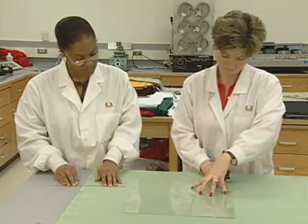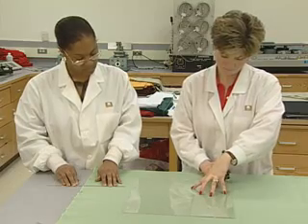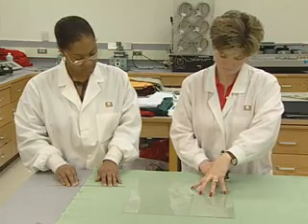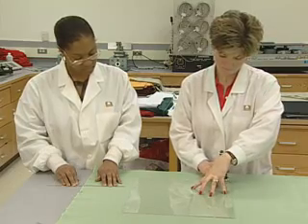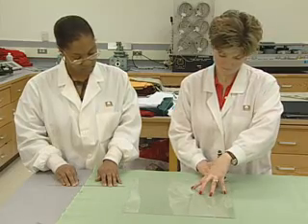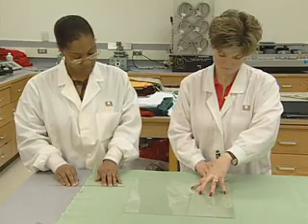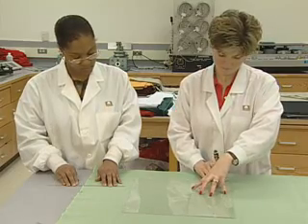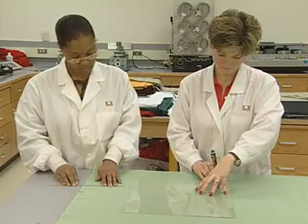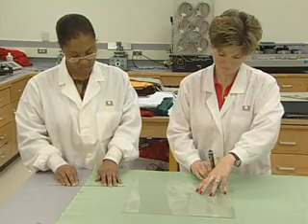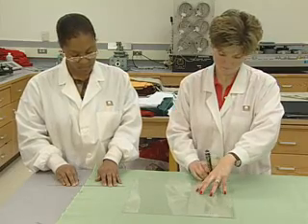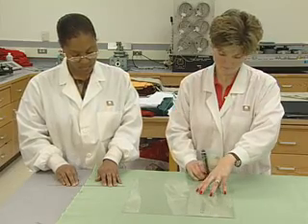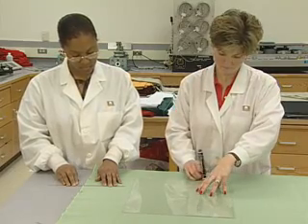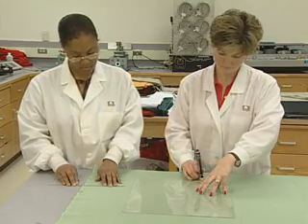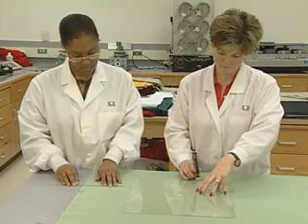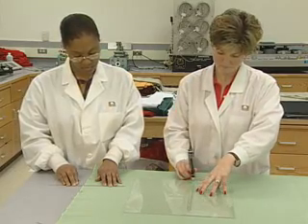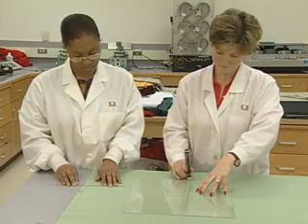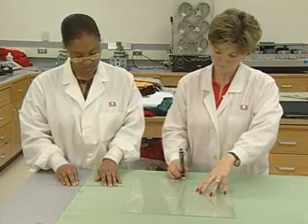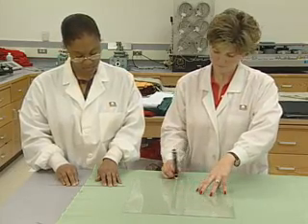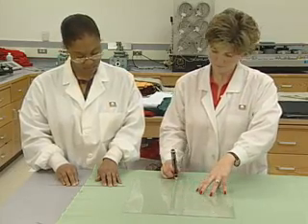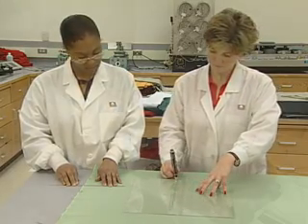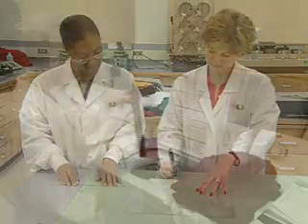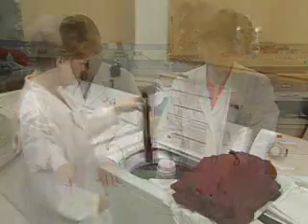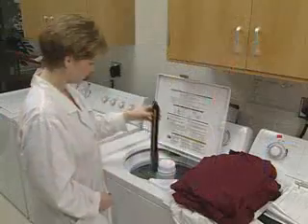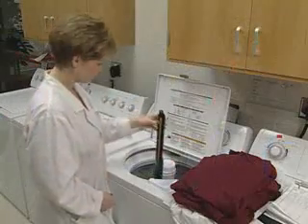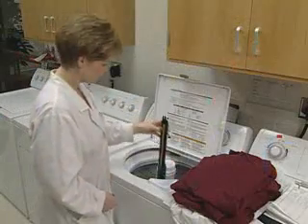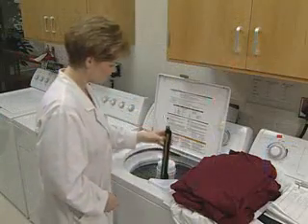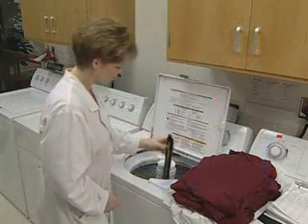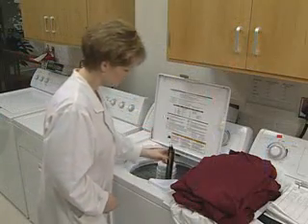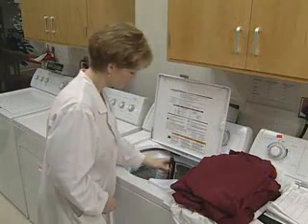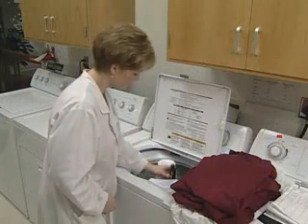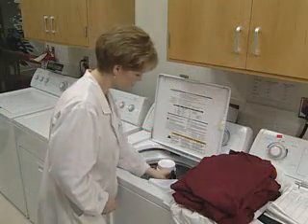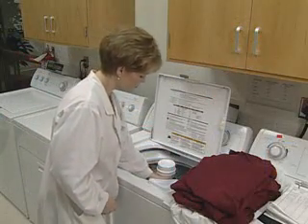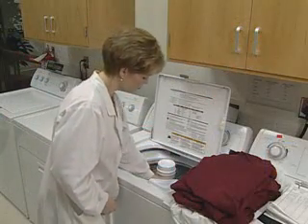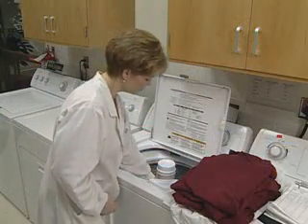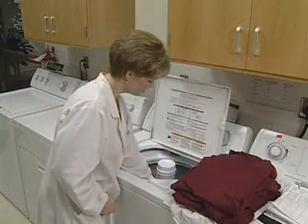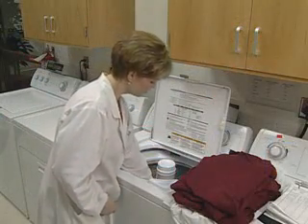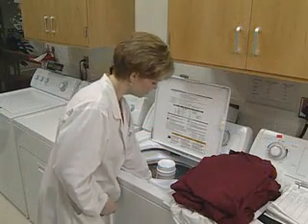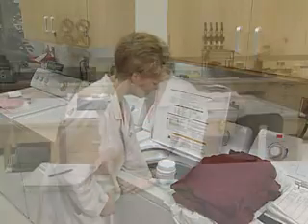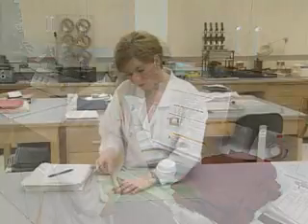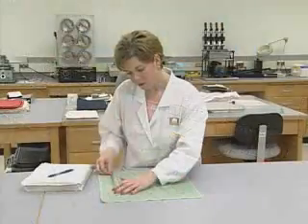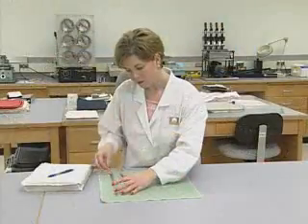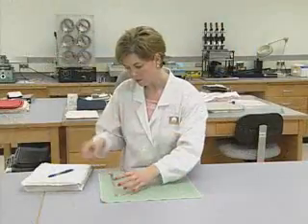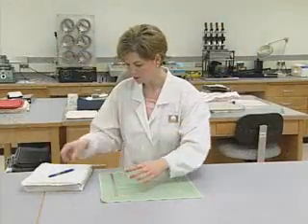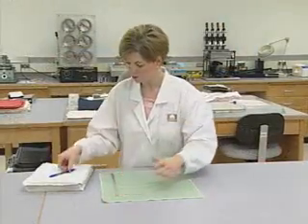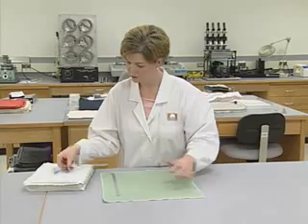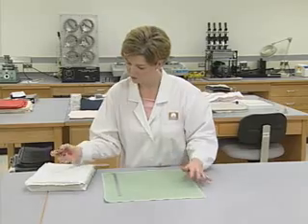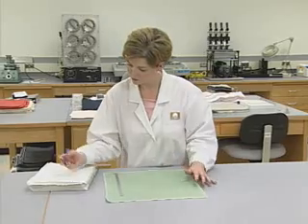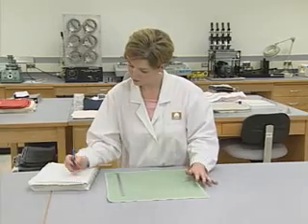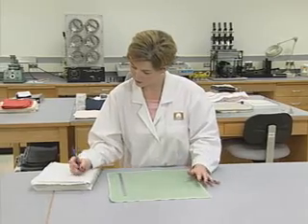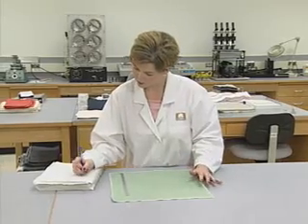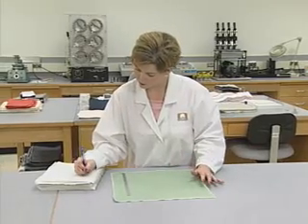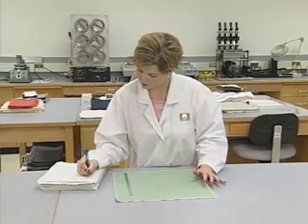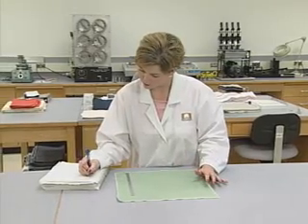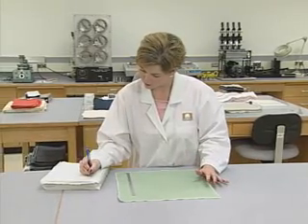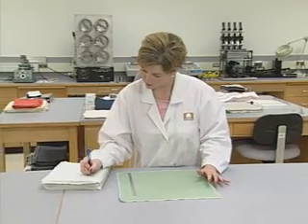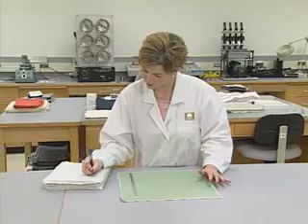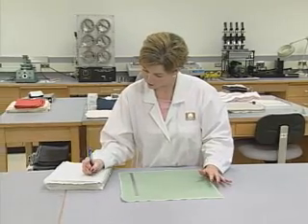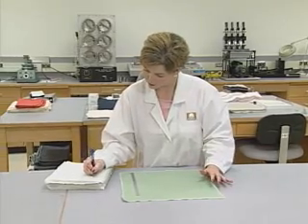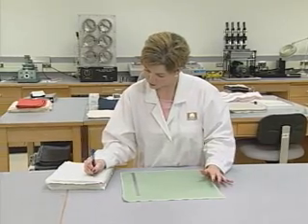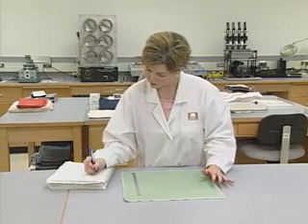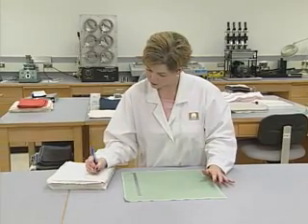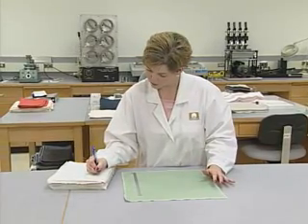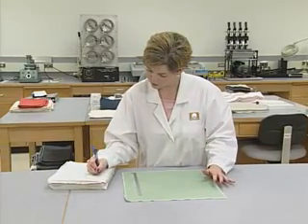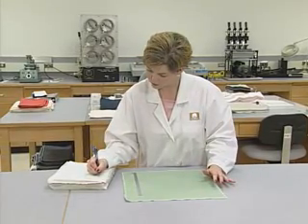The procedure for measuring dimensional changes has four steps: a preparation step, a testing sequence, an evaluation process, and a data recording process.